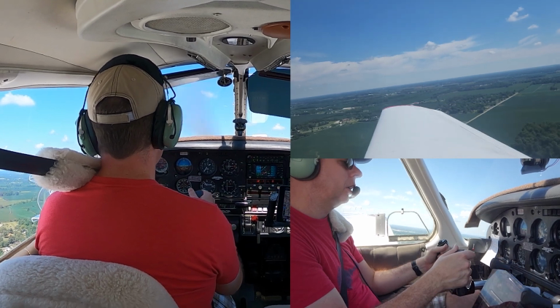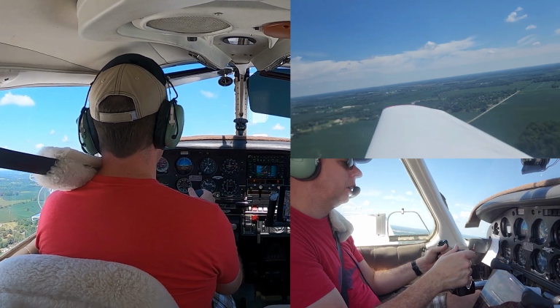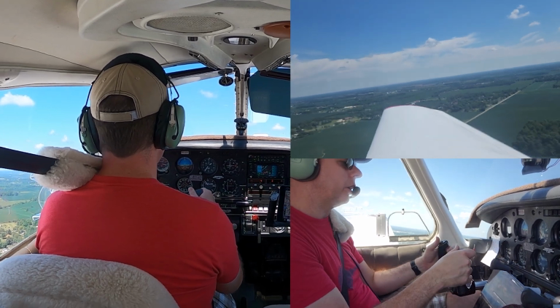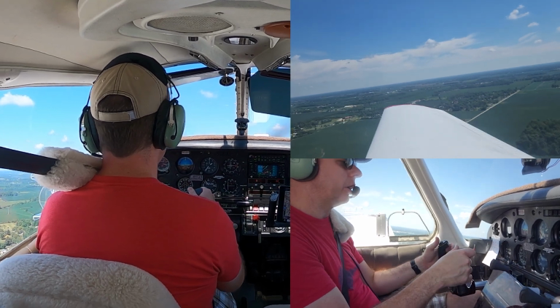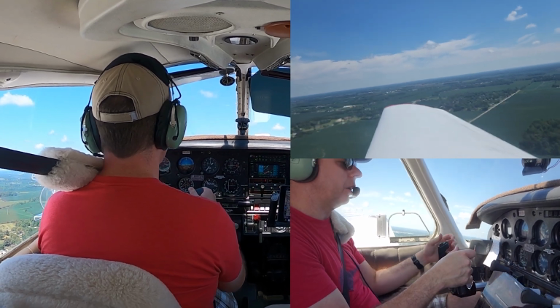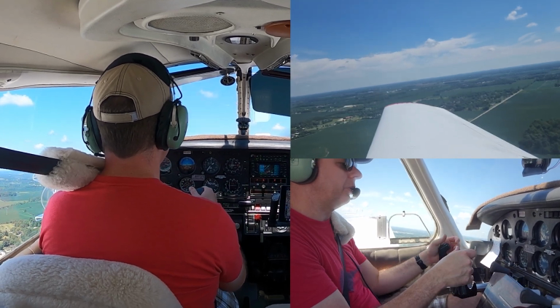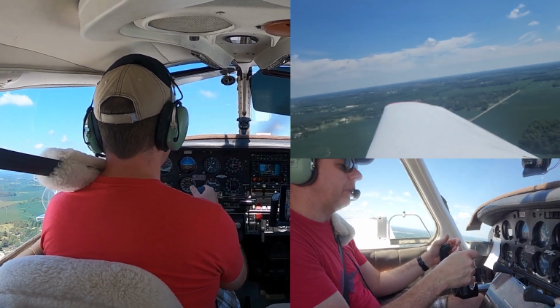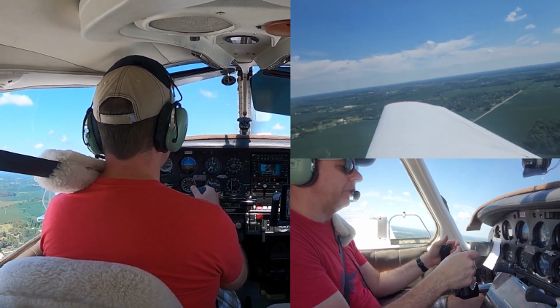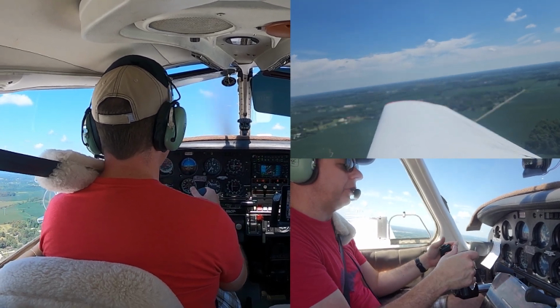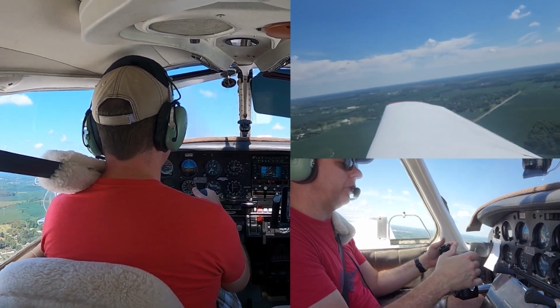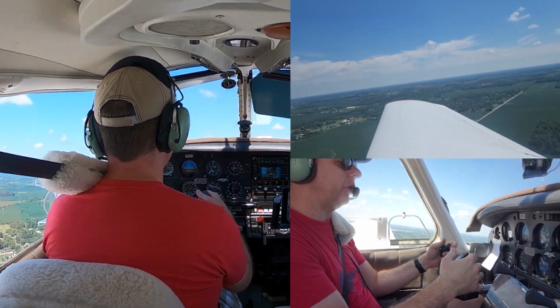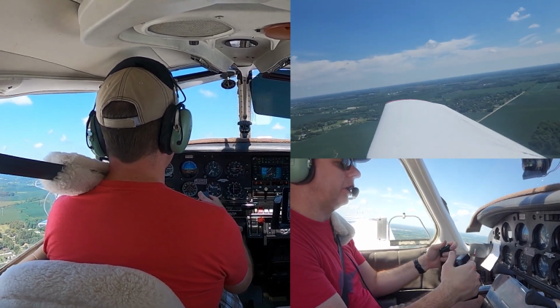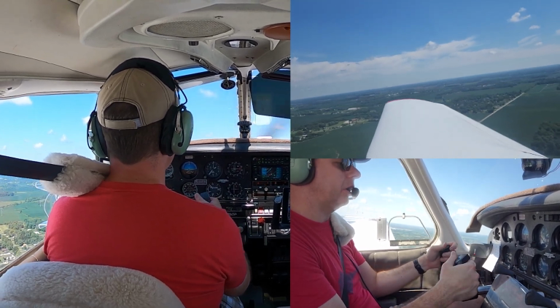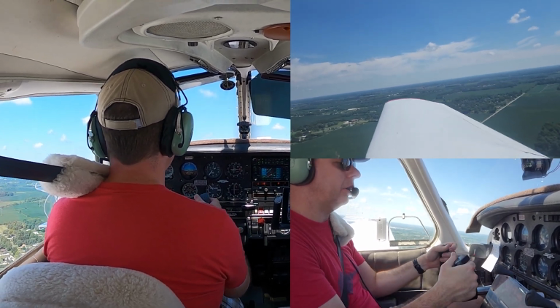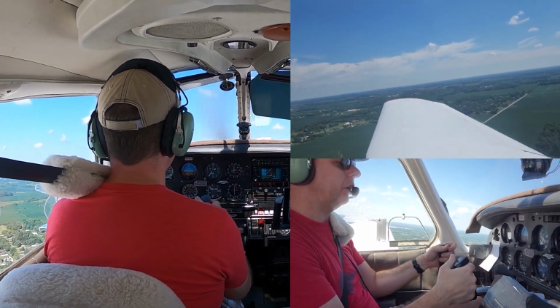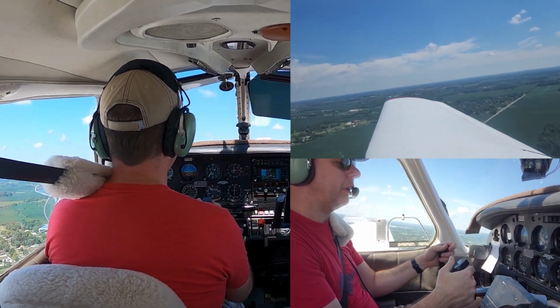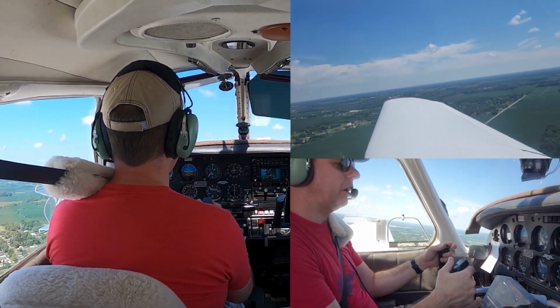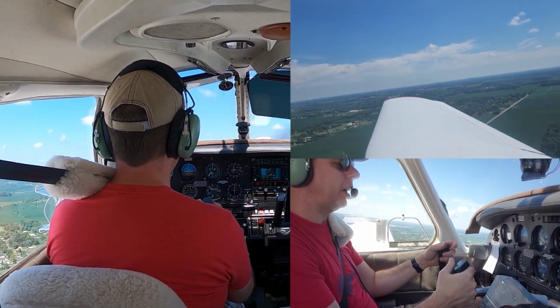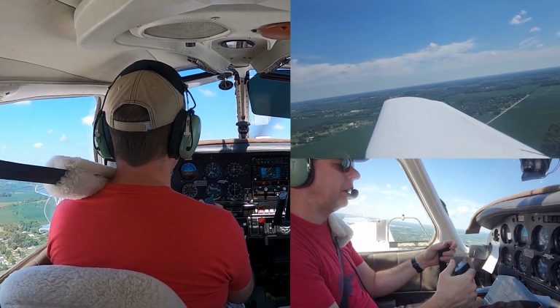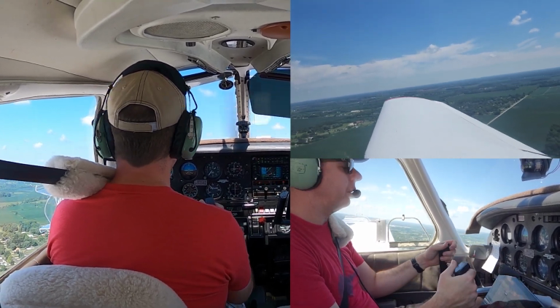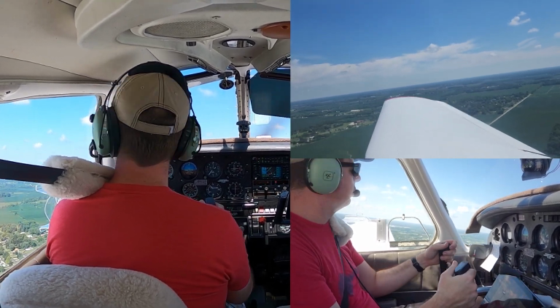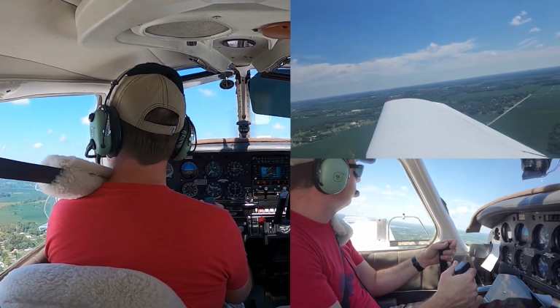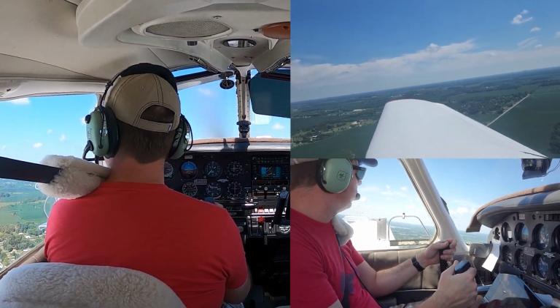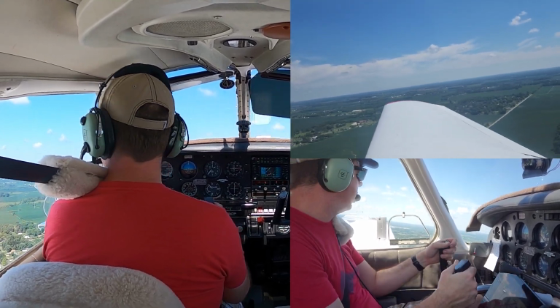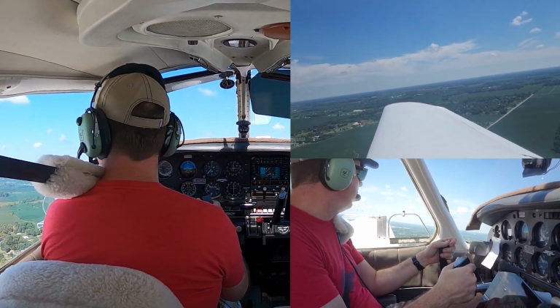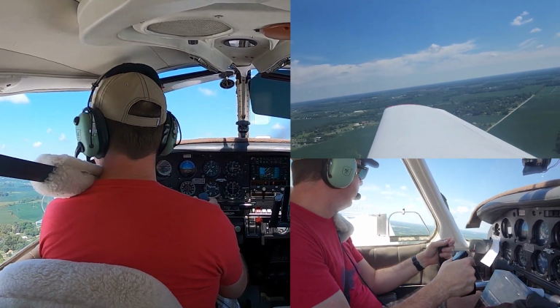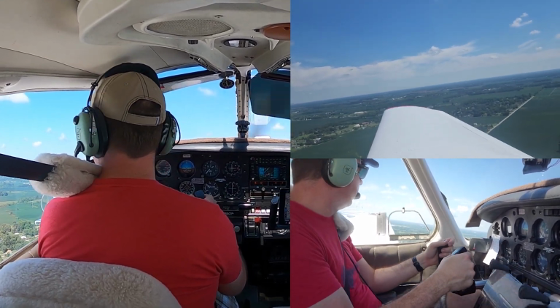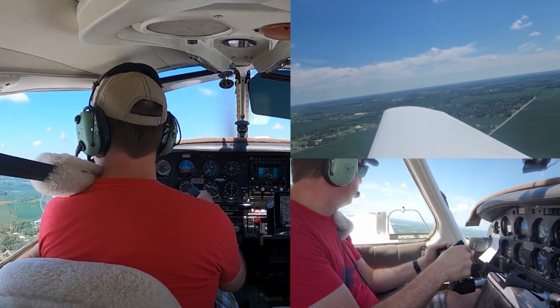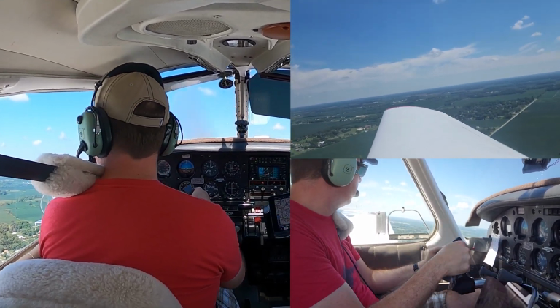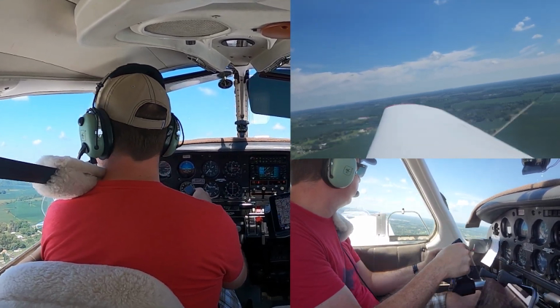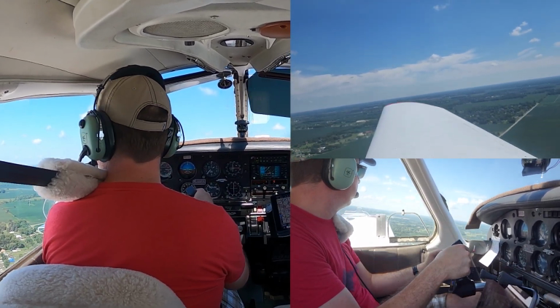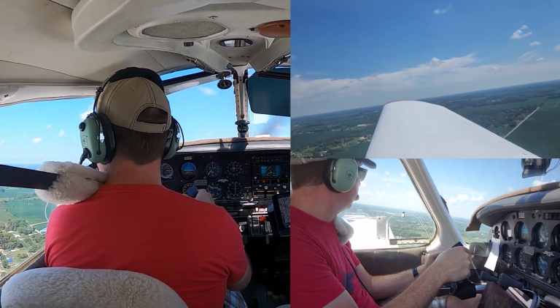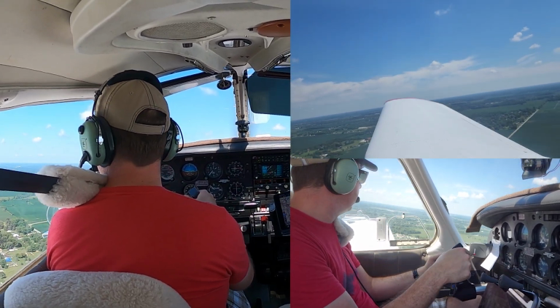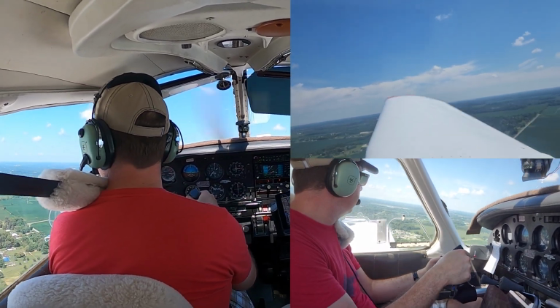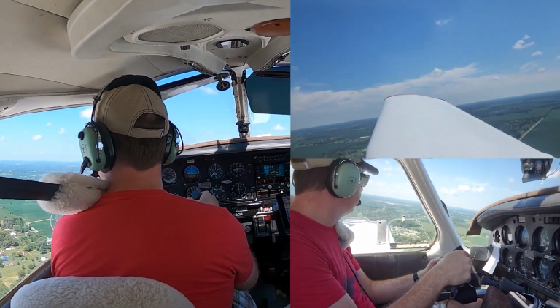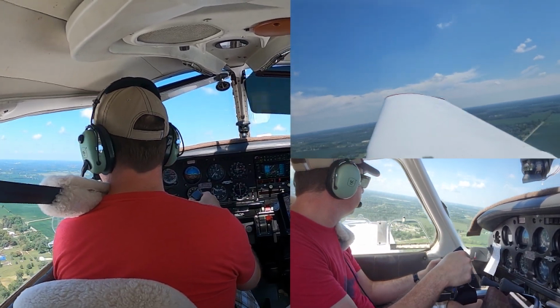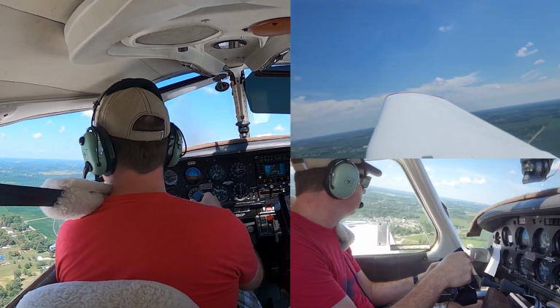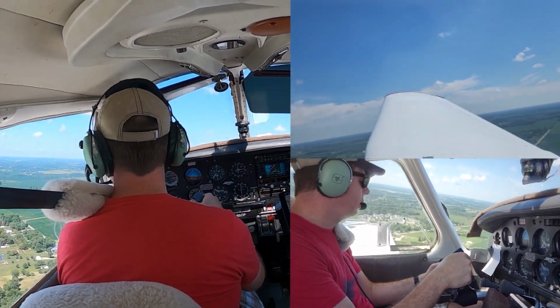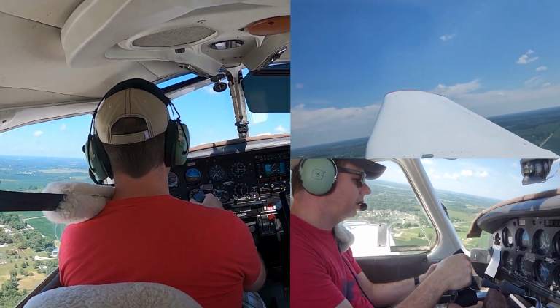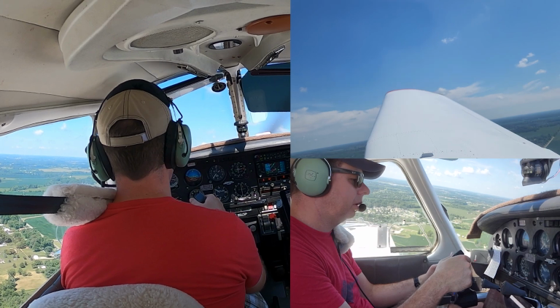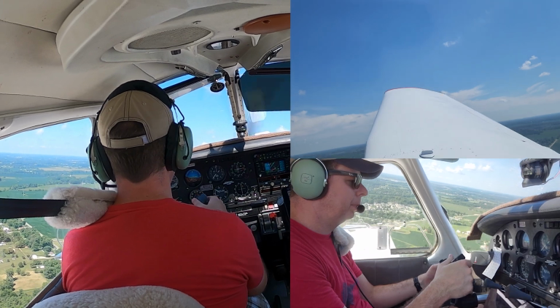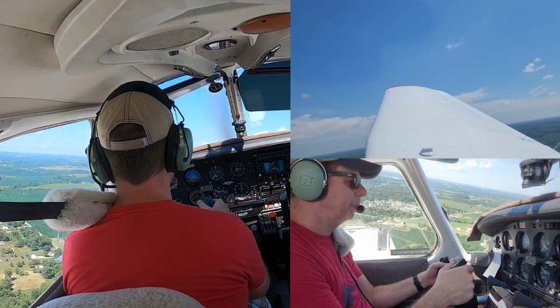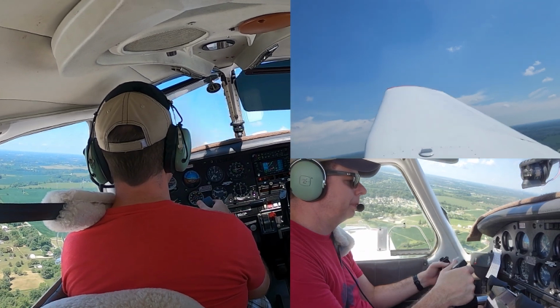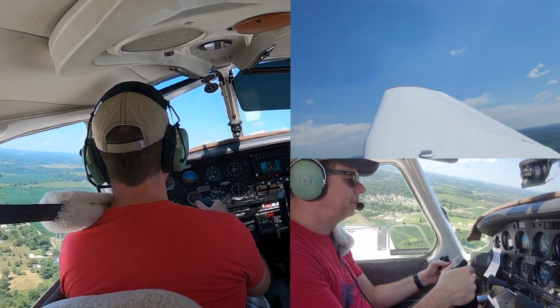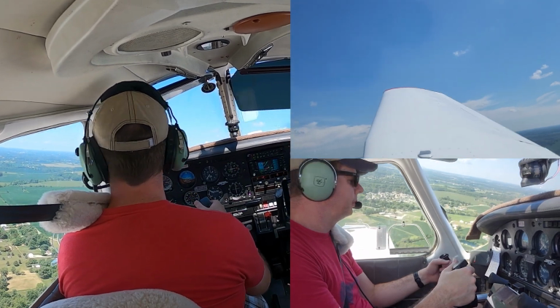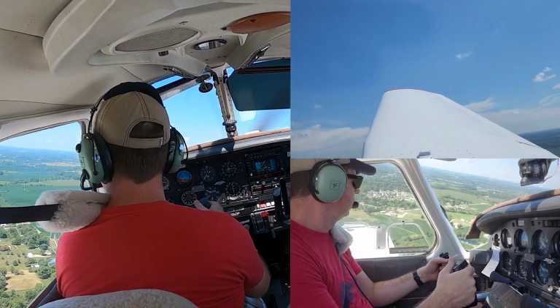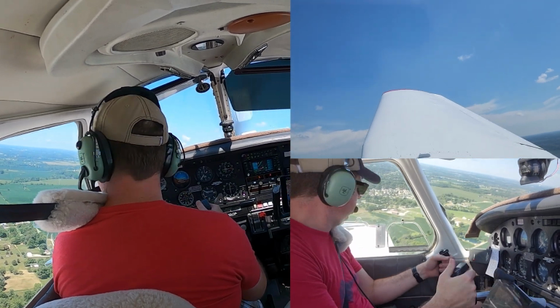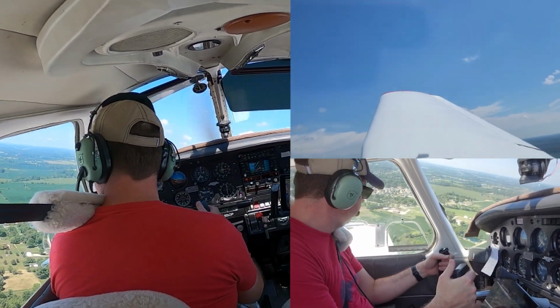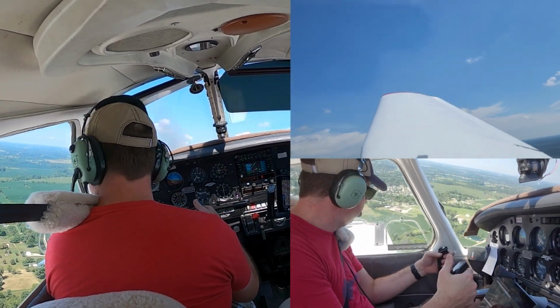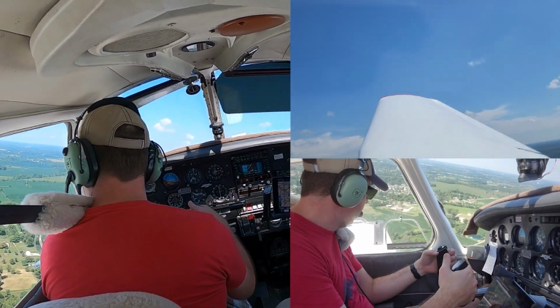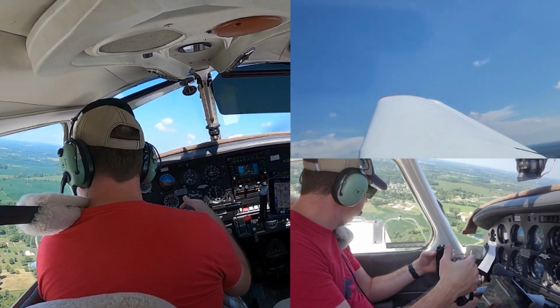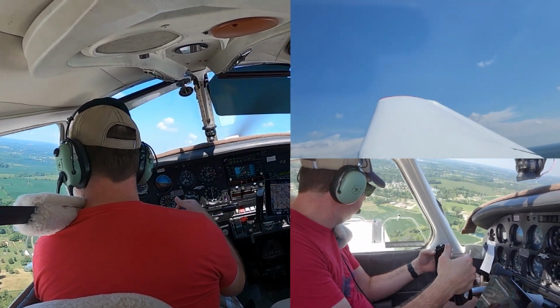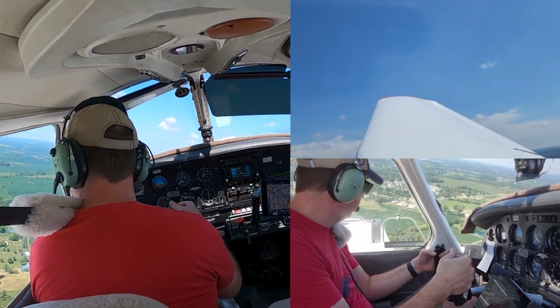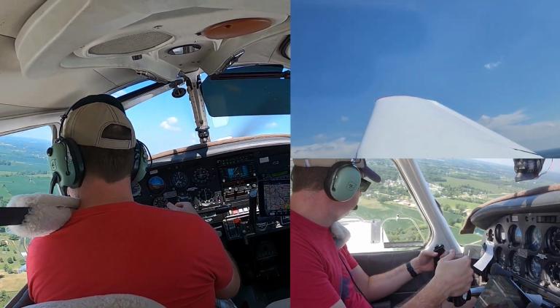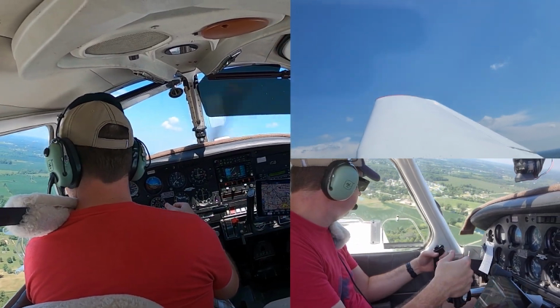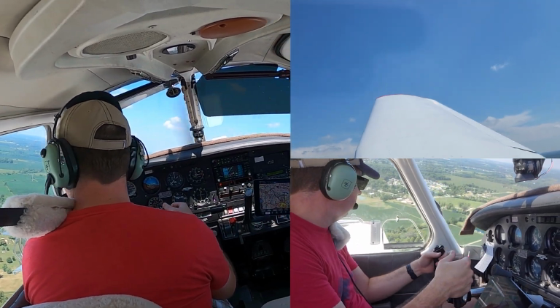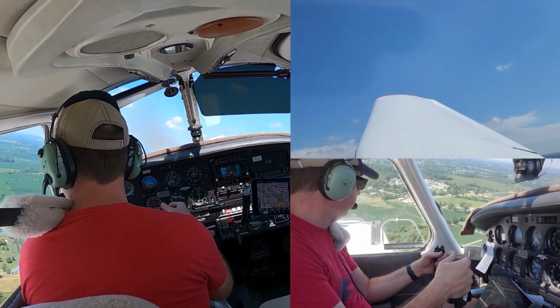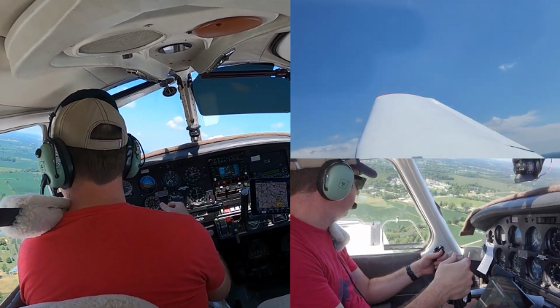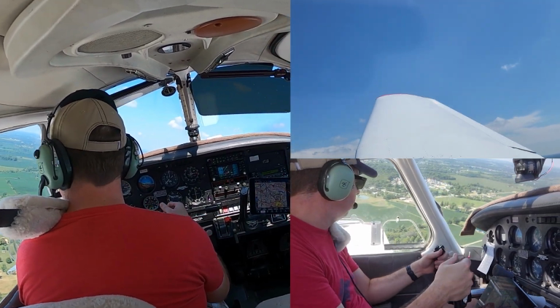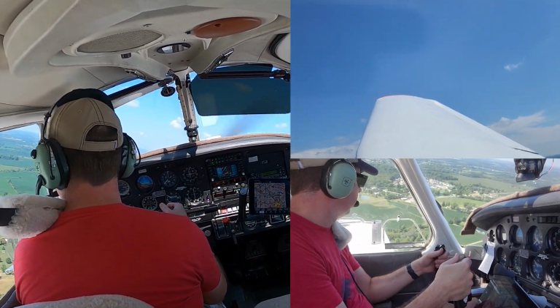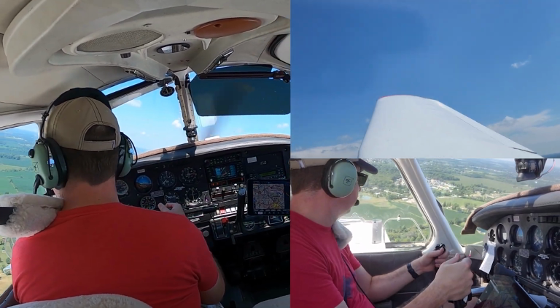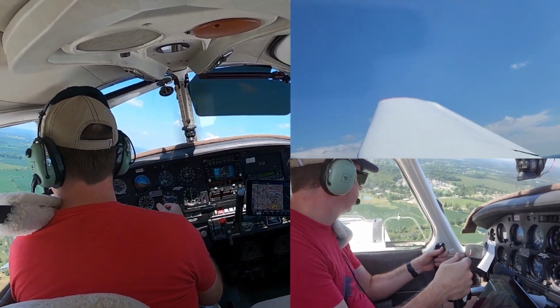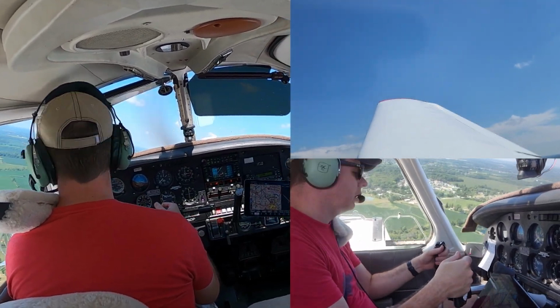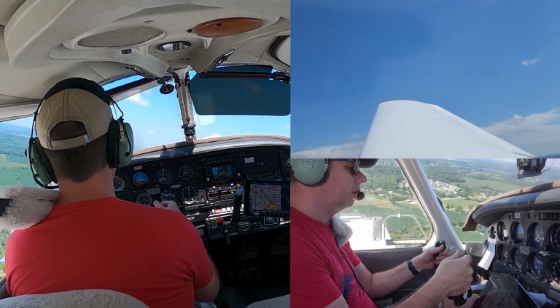Here comes about 1600 — about 900 foot elevation — I'll start our left turn. It's a towered airport, but I don't need to make any calls.